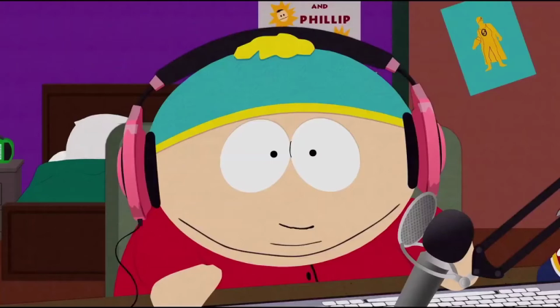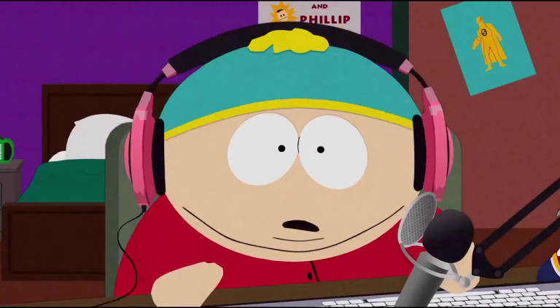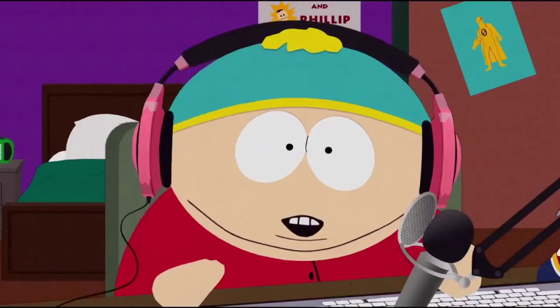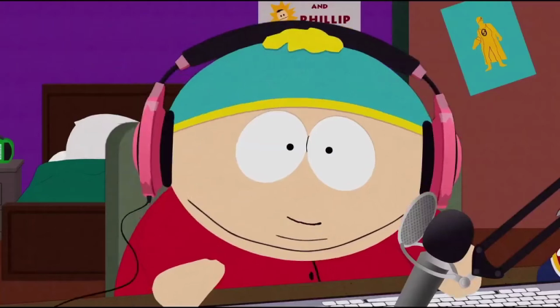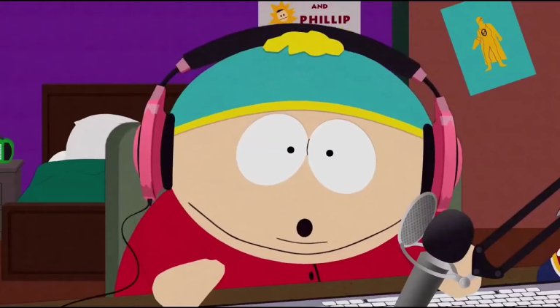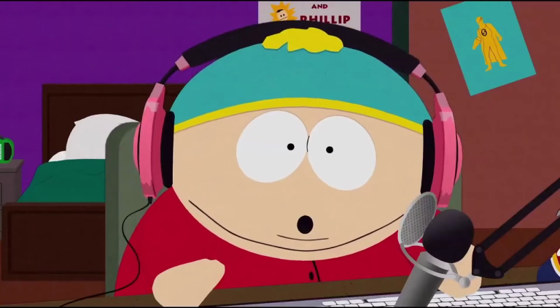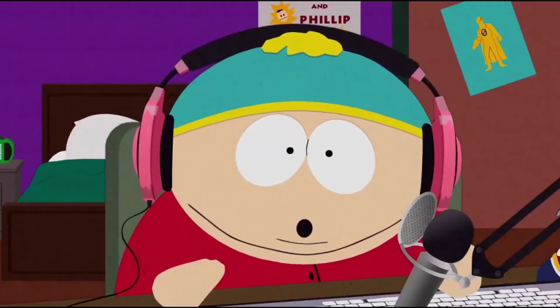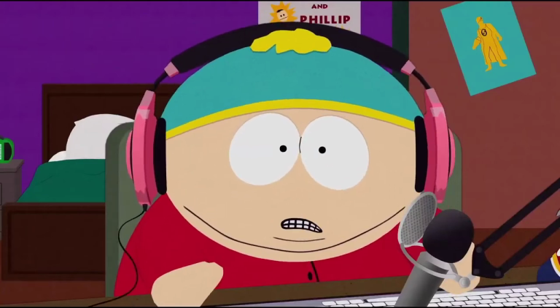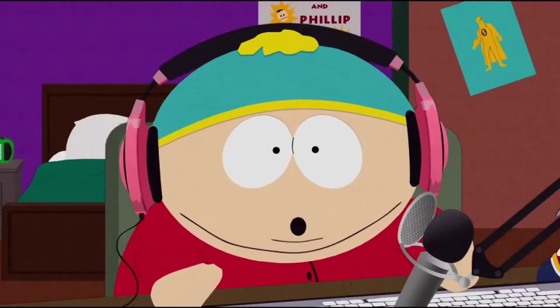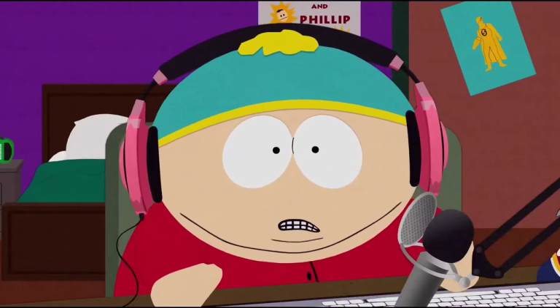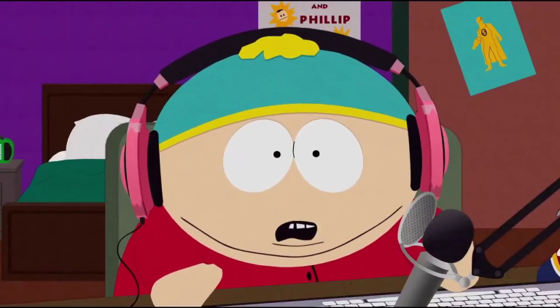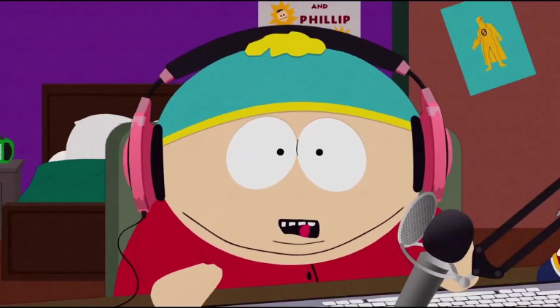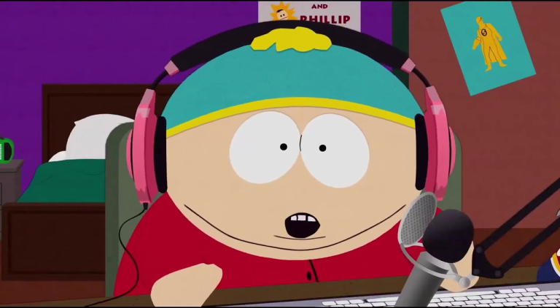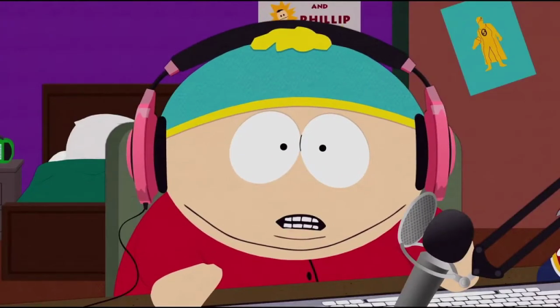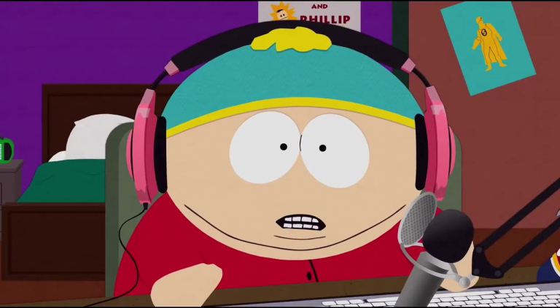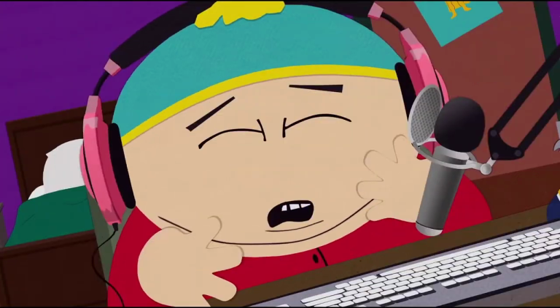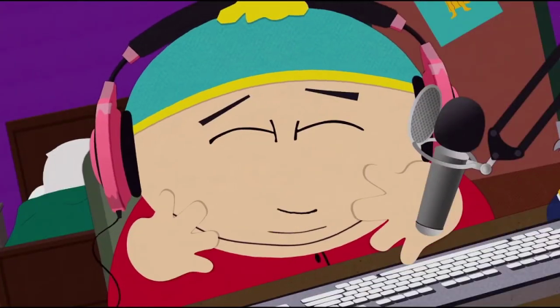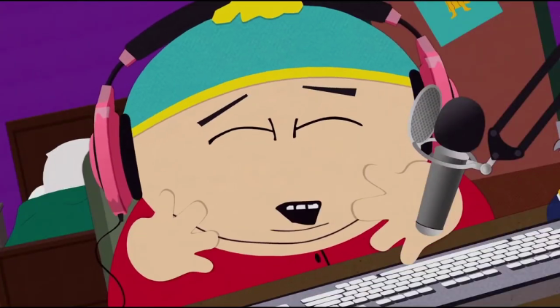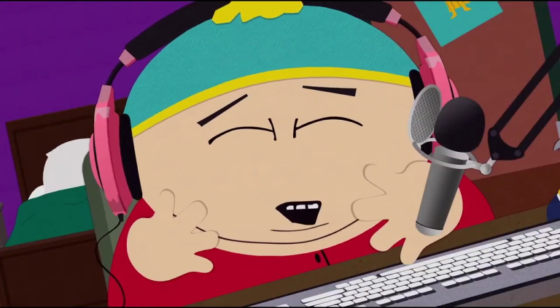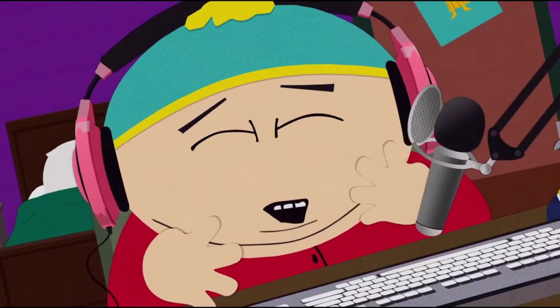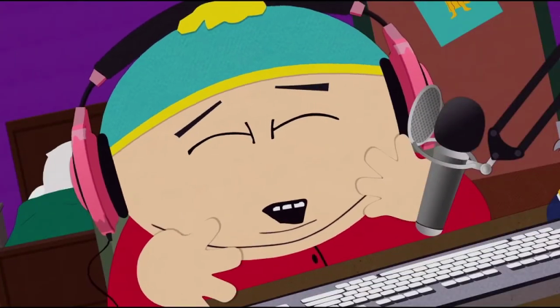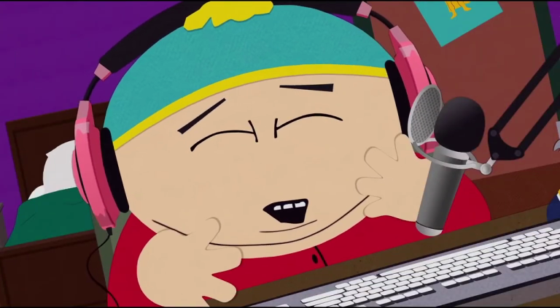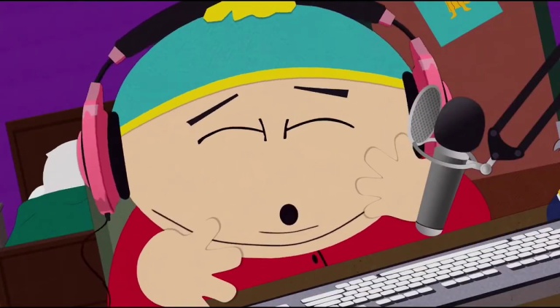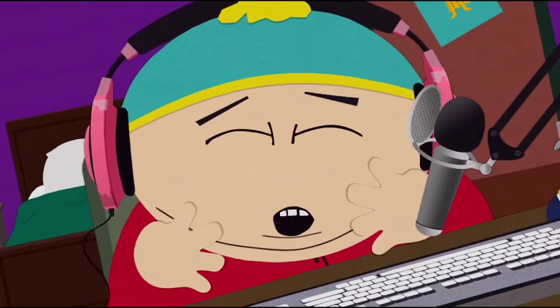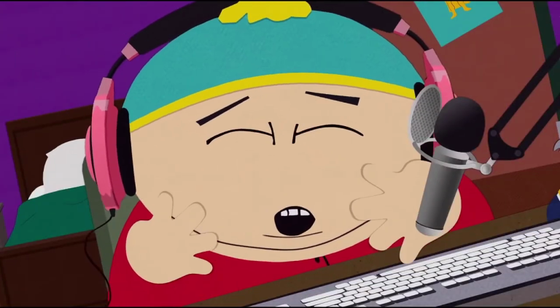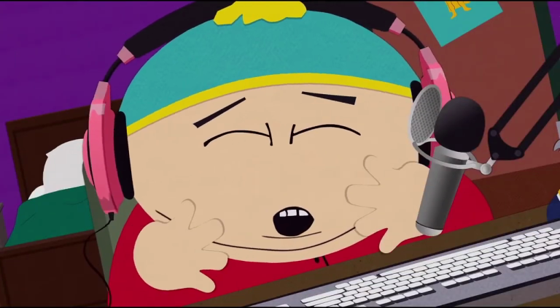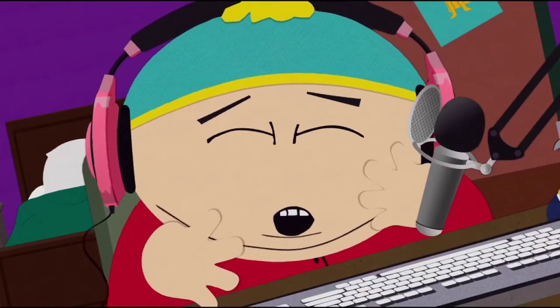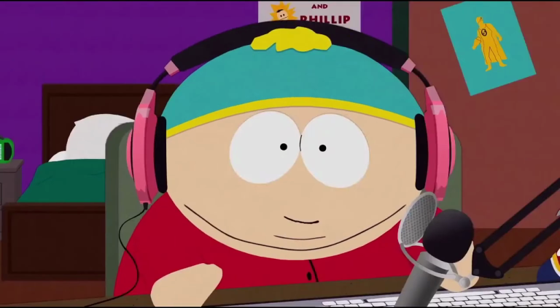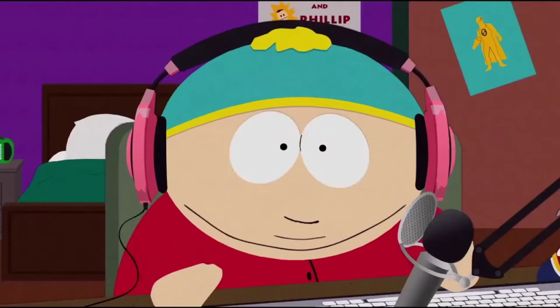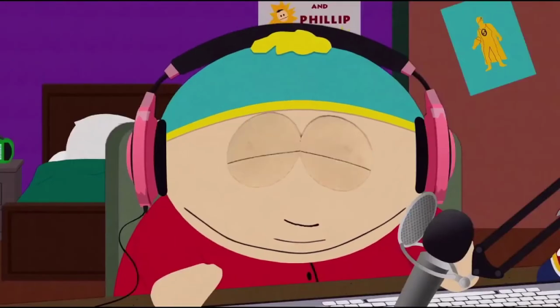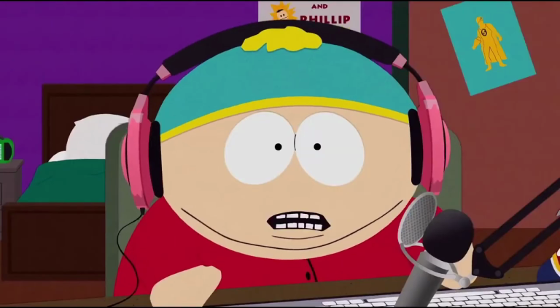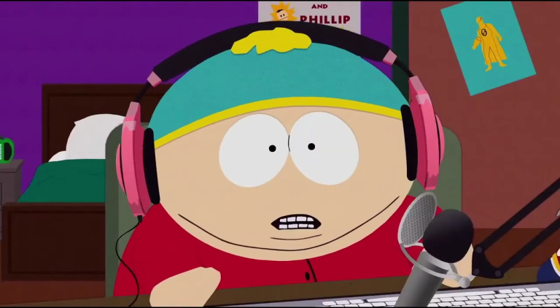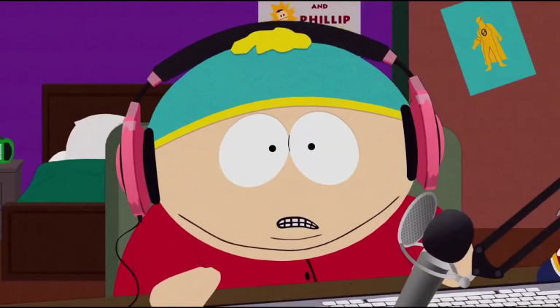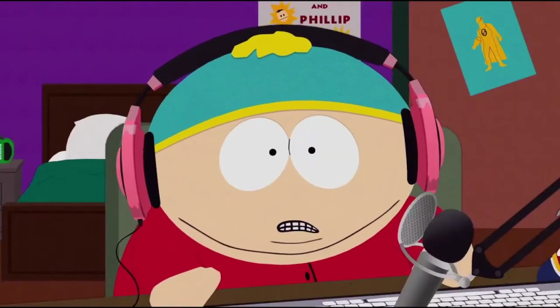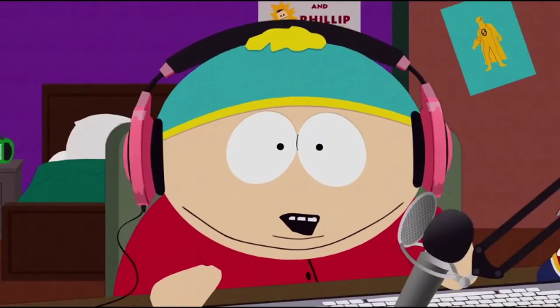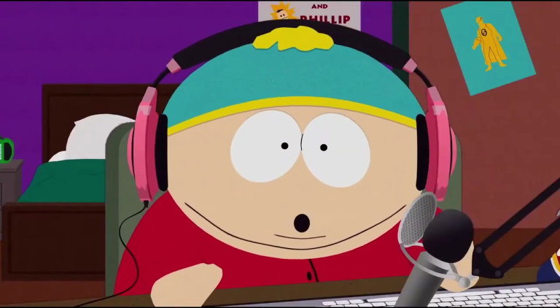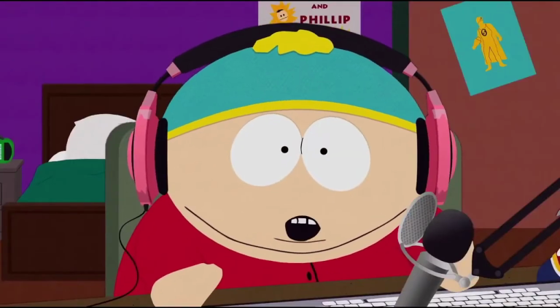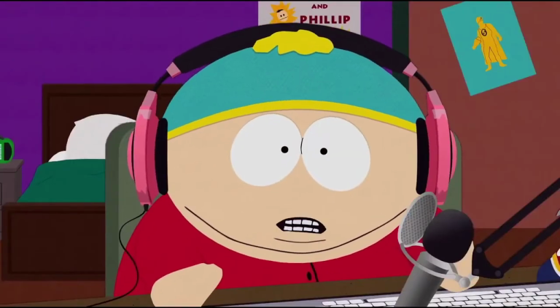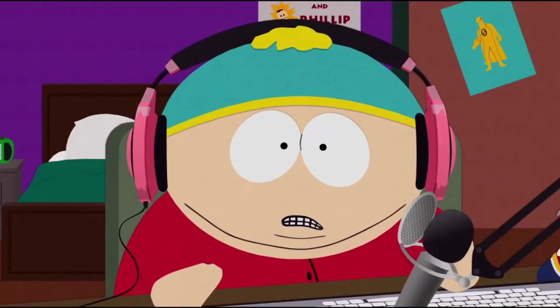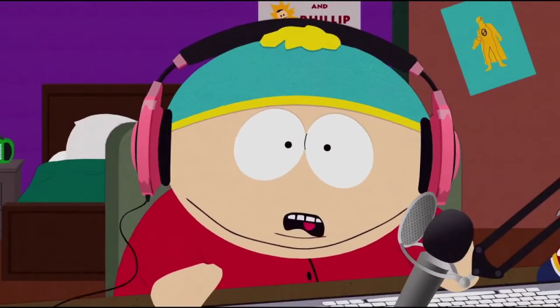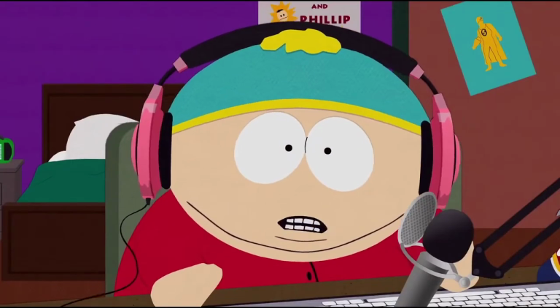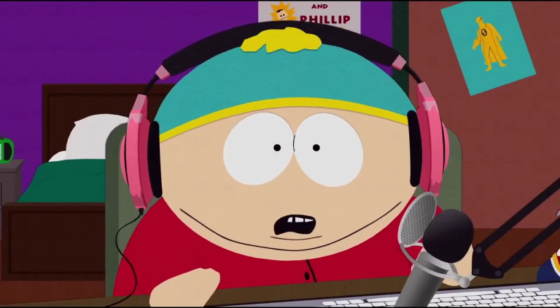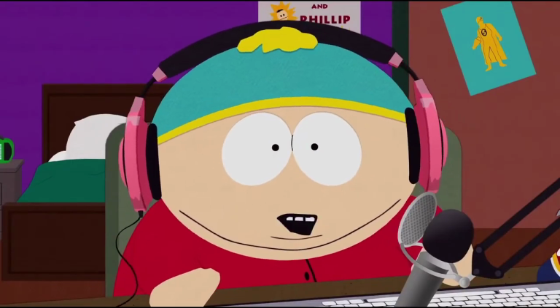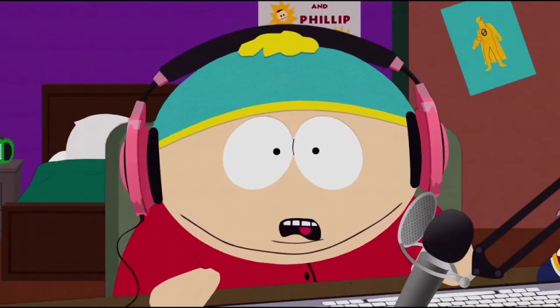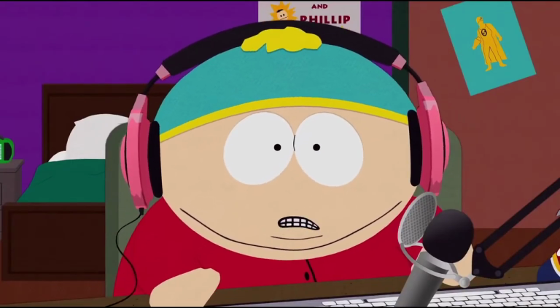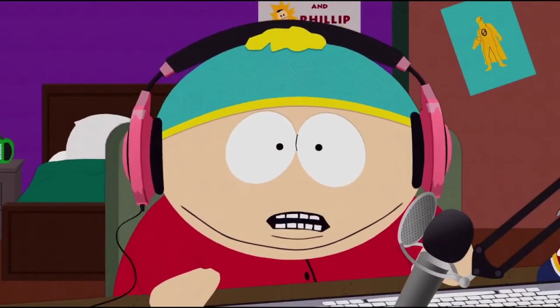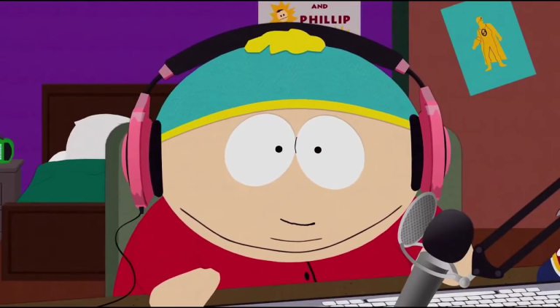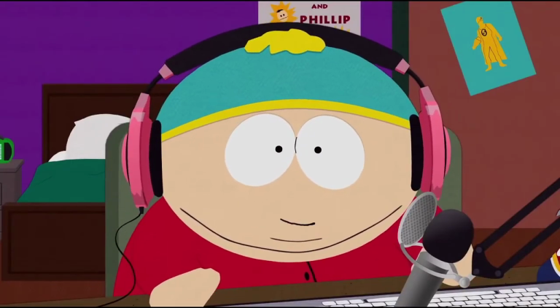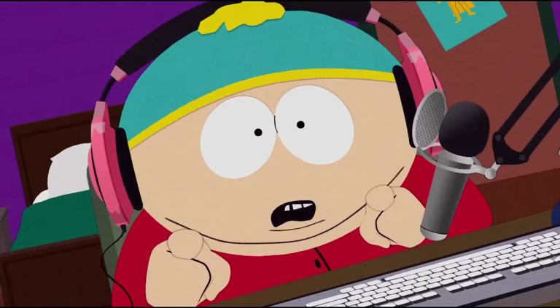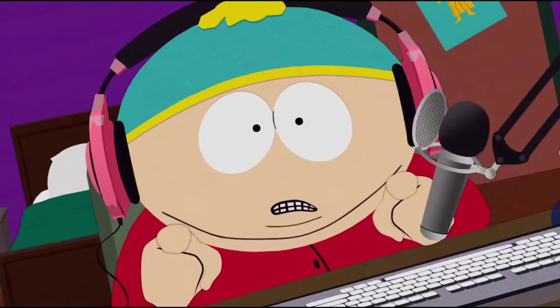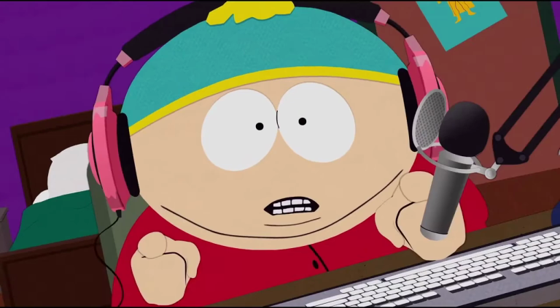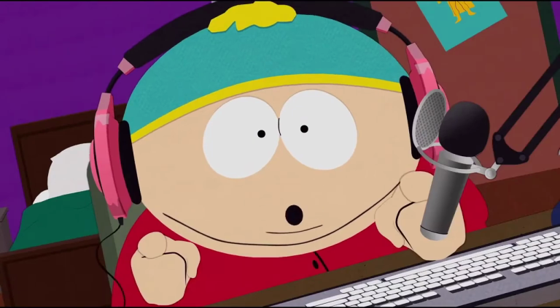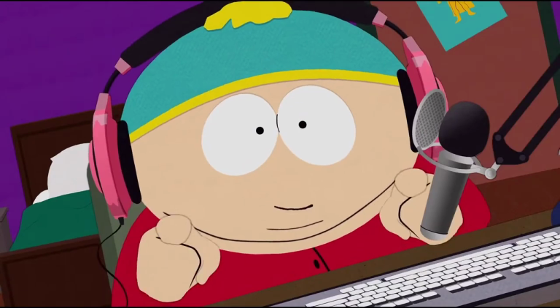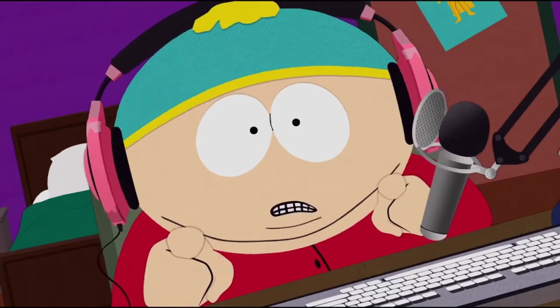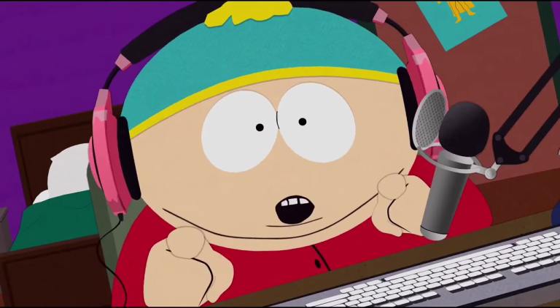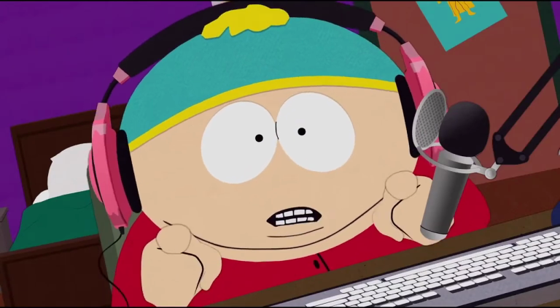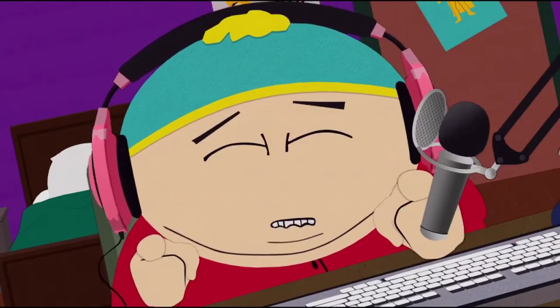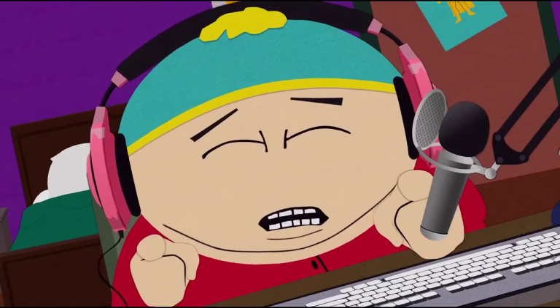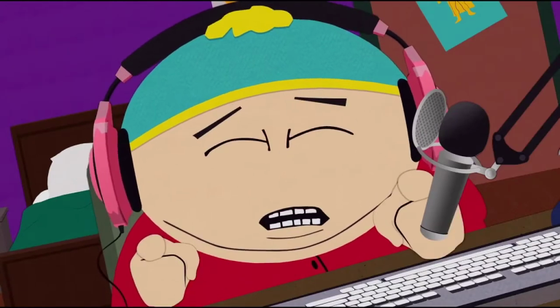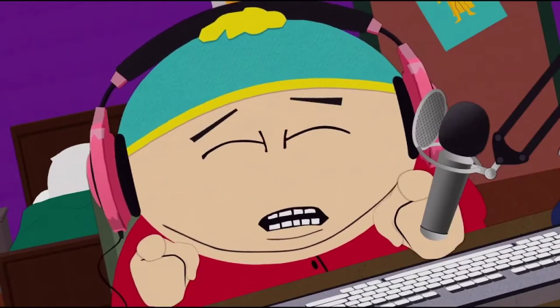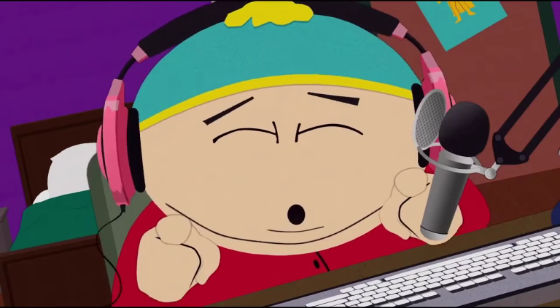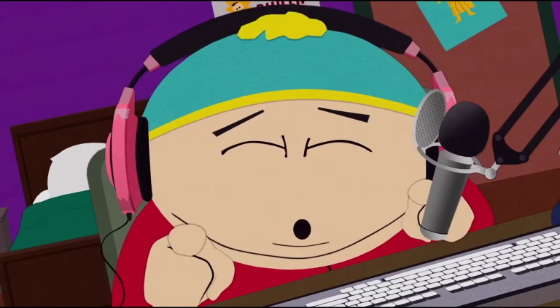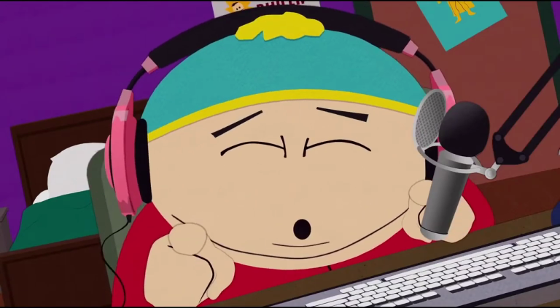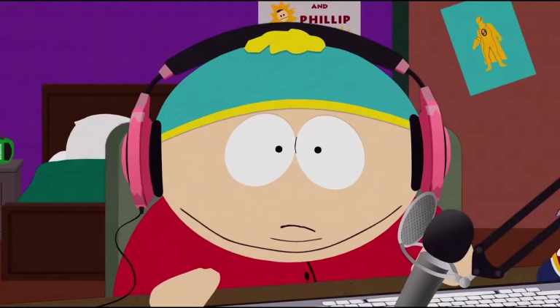Hey bros, what's going on? This is Cartman Bar! Be sure to subscribe to my channel if you haven't already, because subscribing makes you feel good!